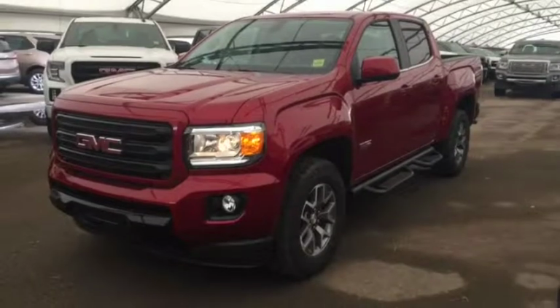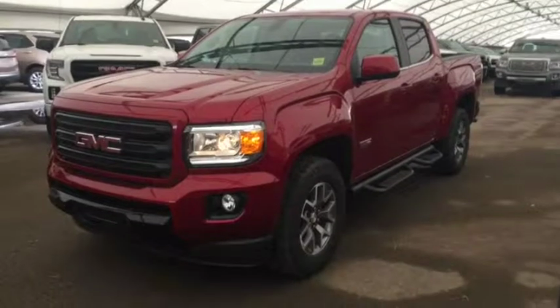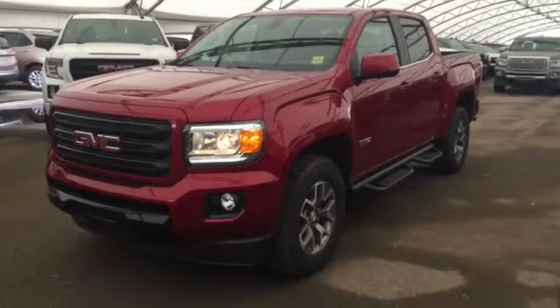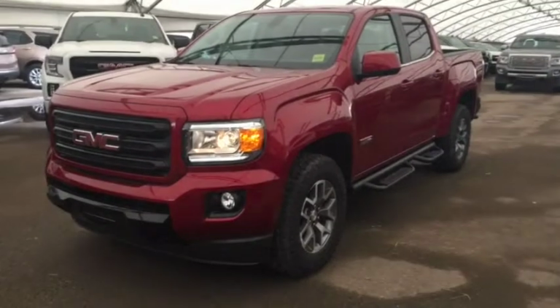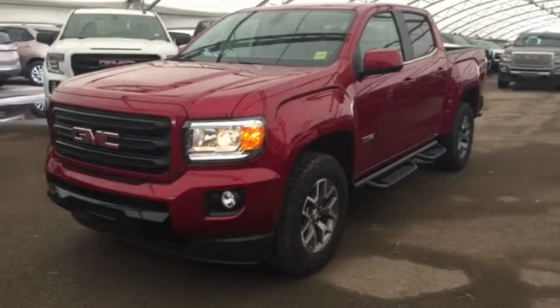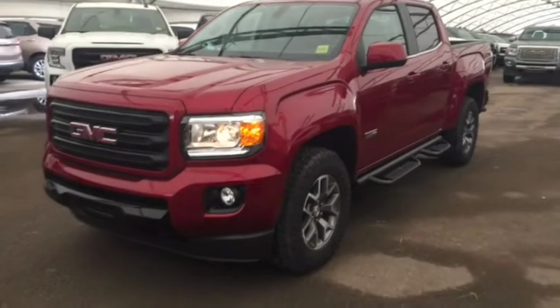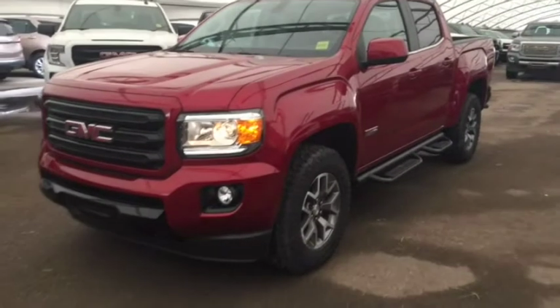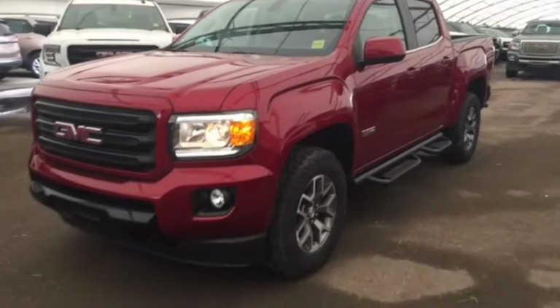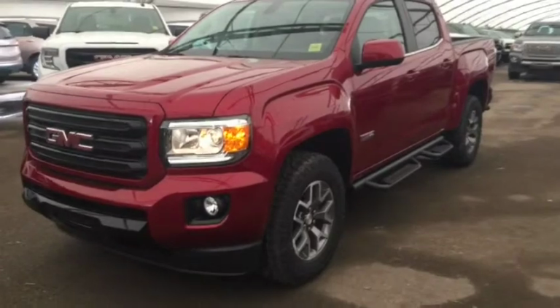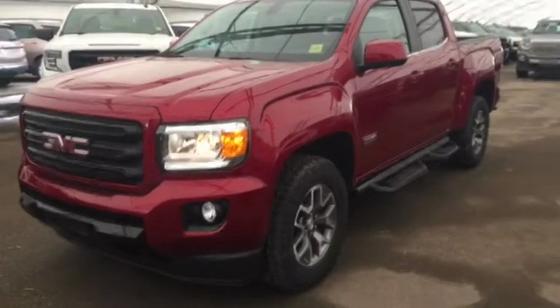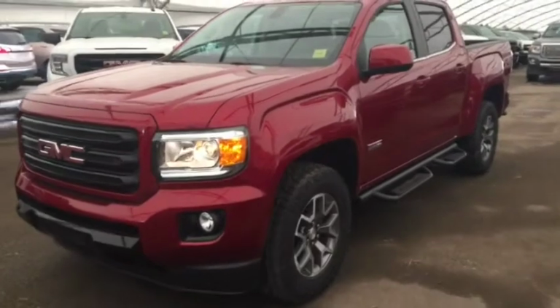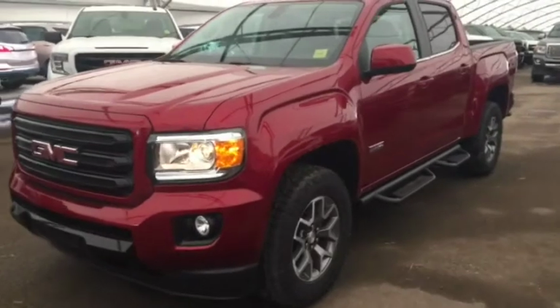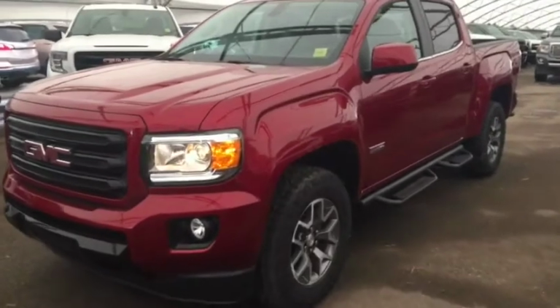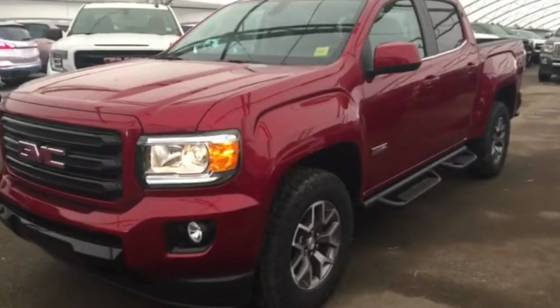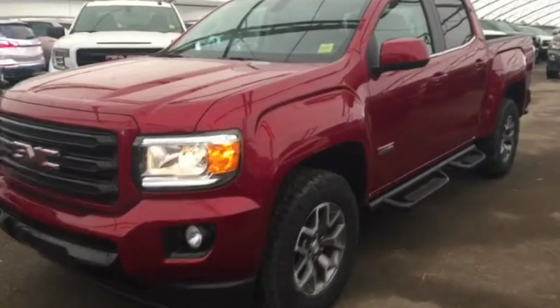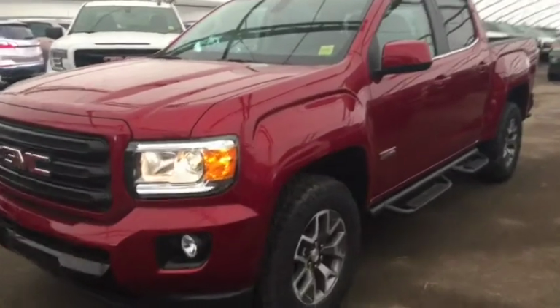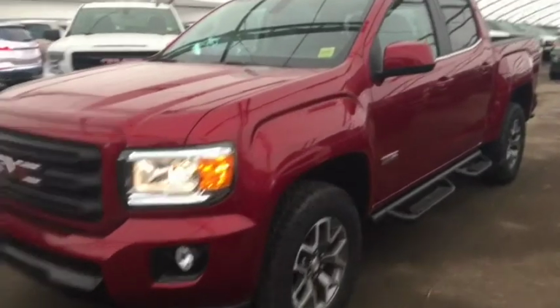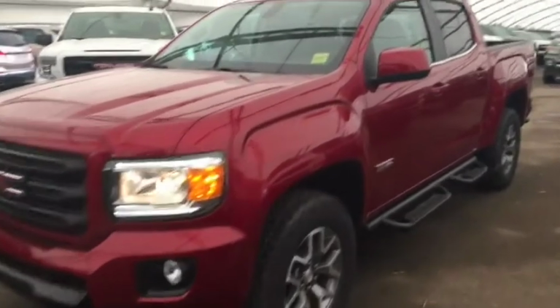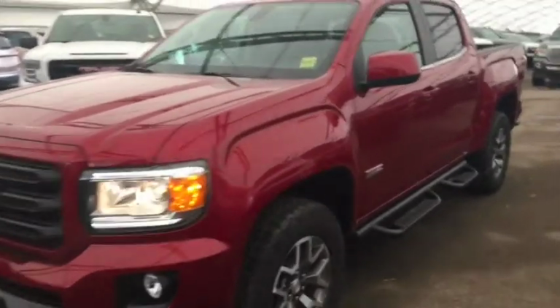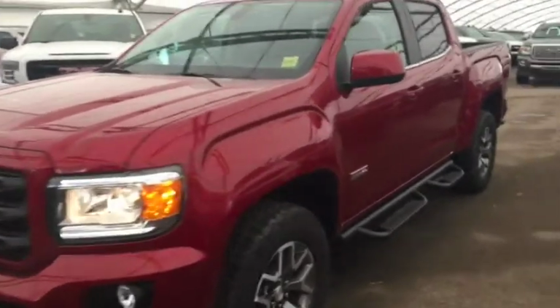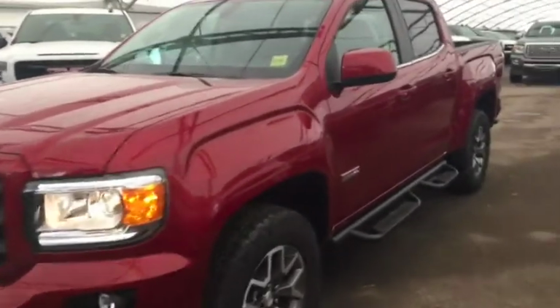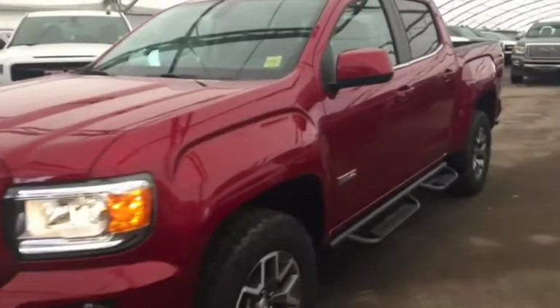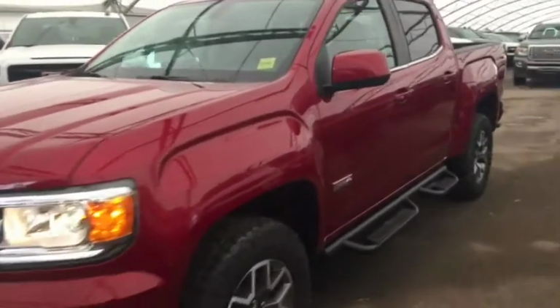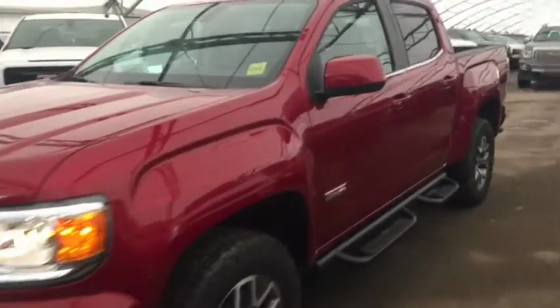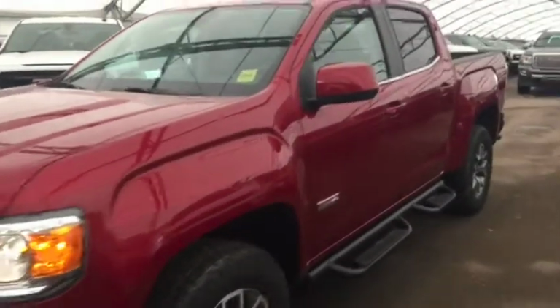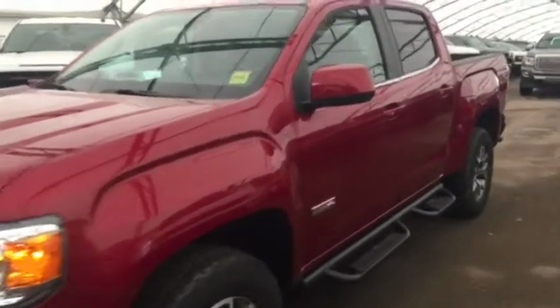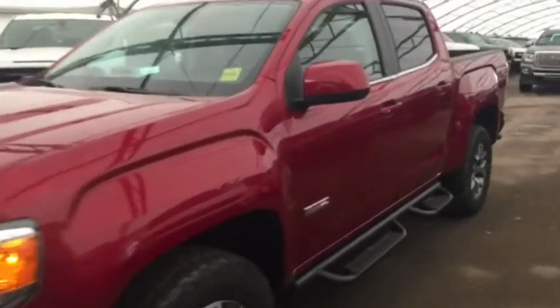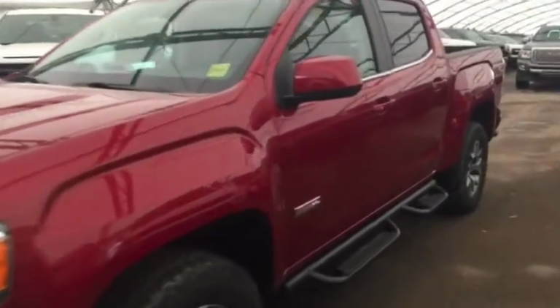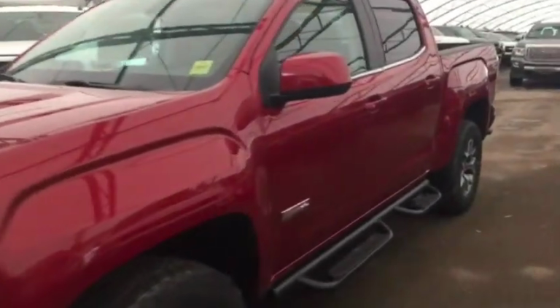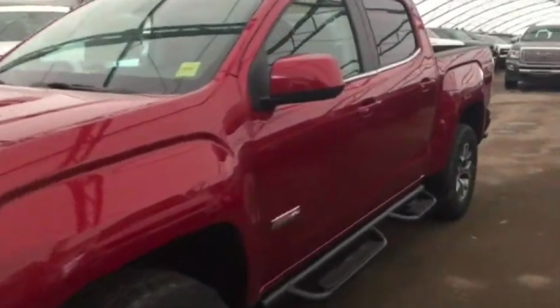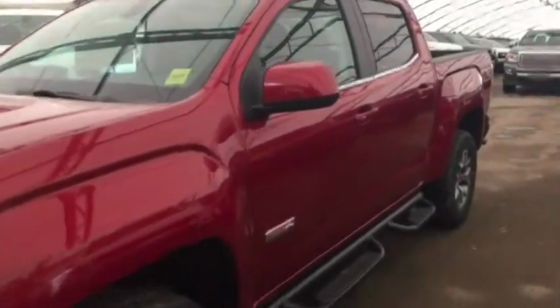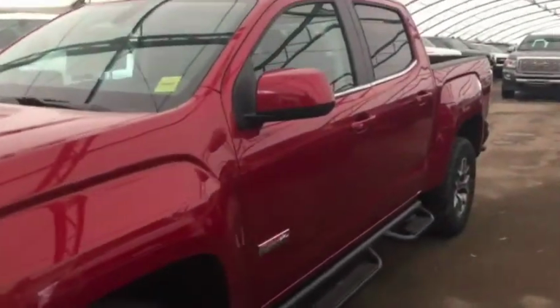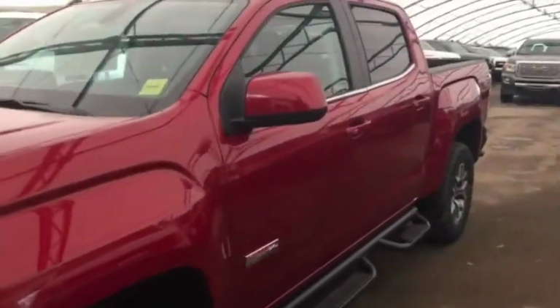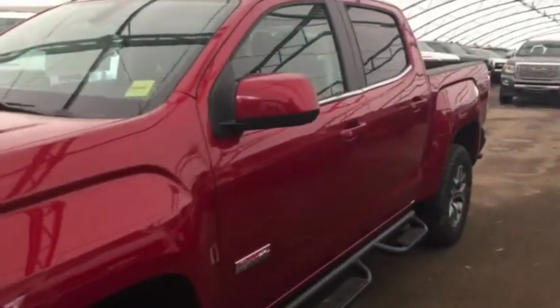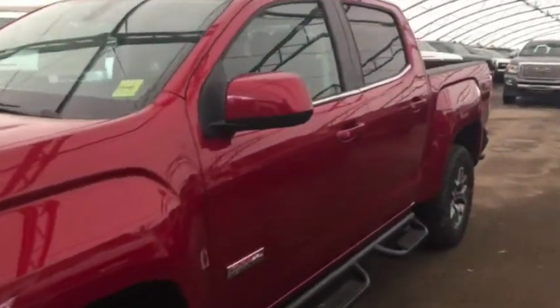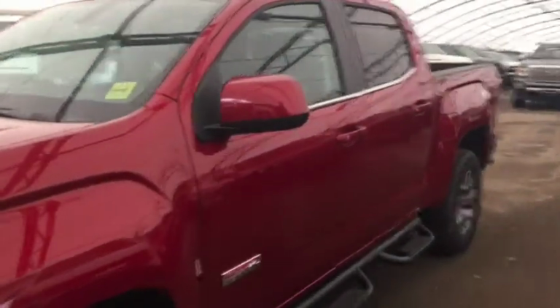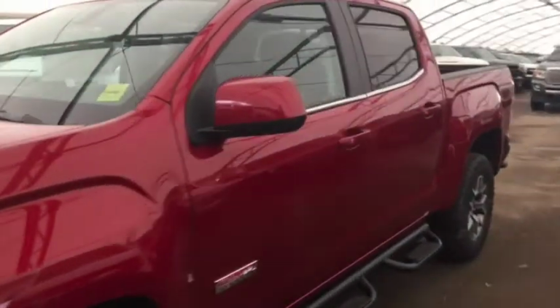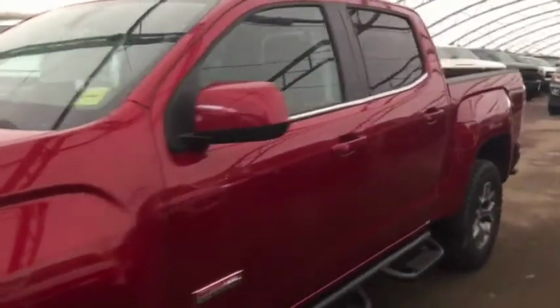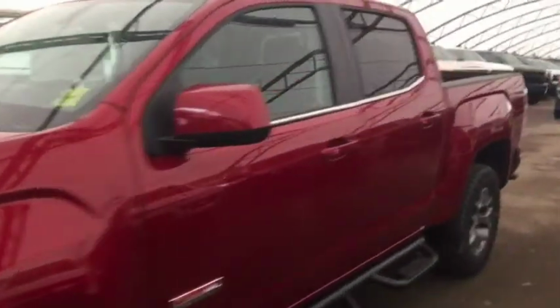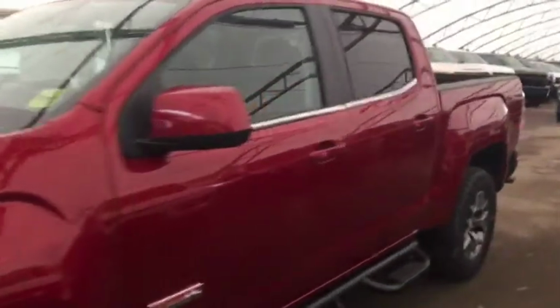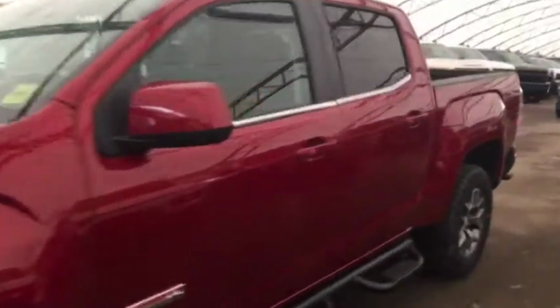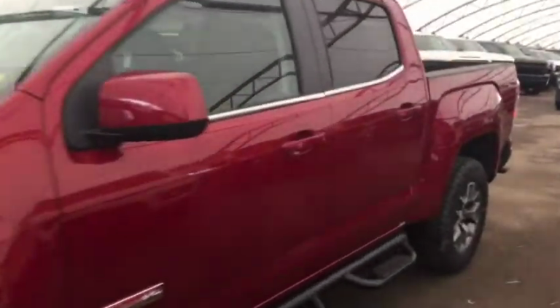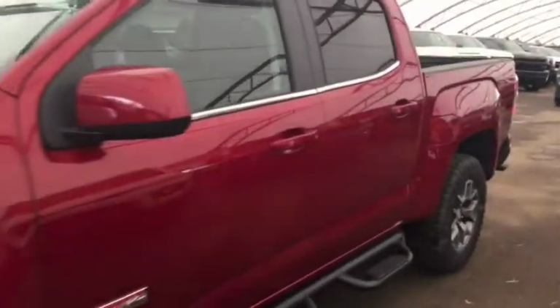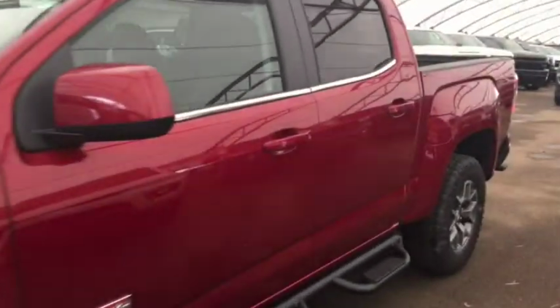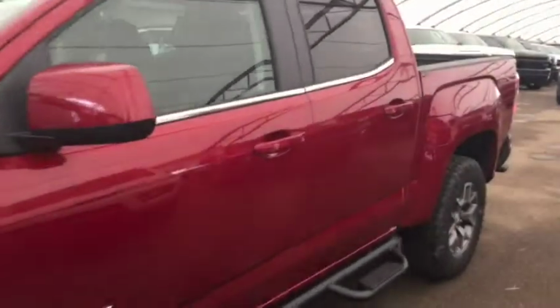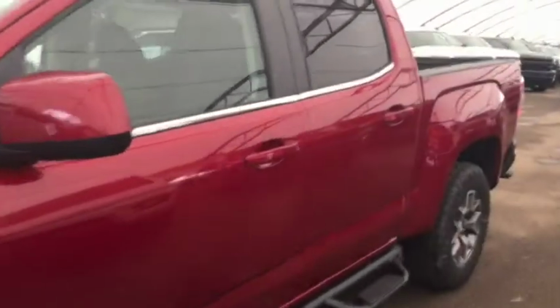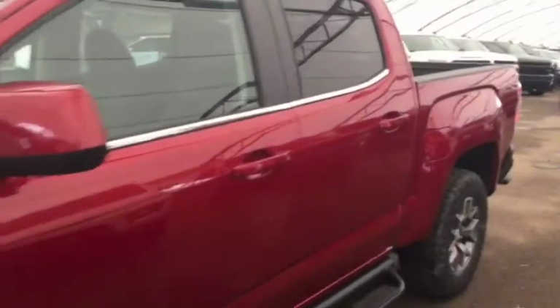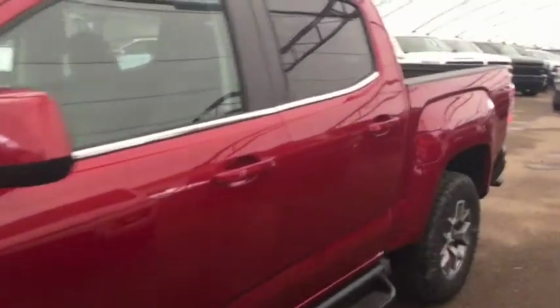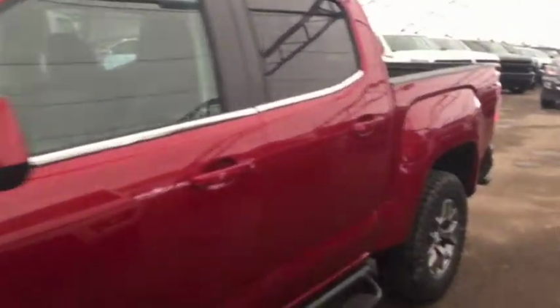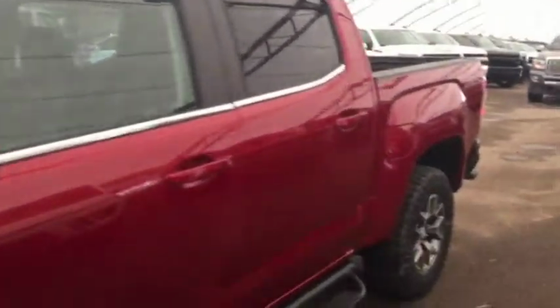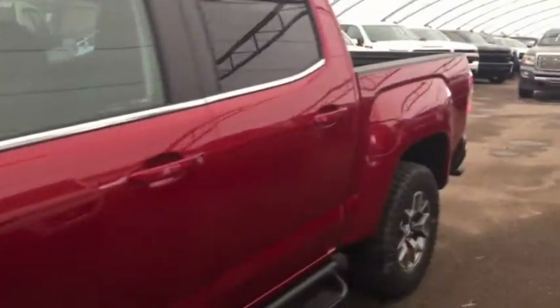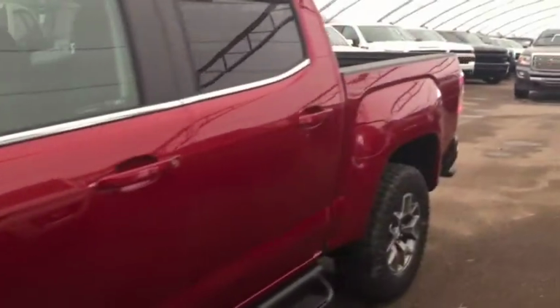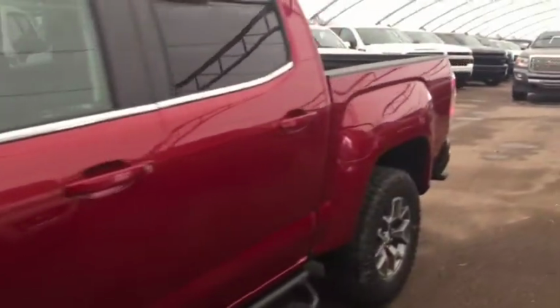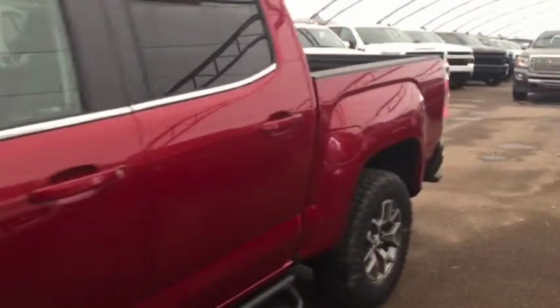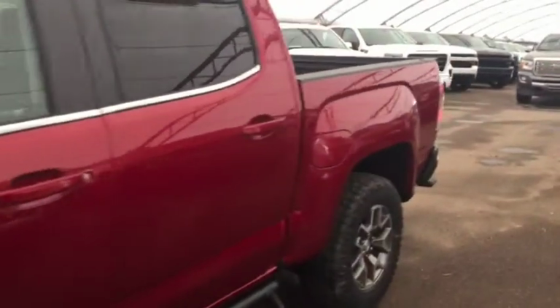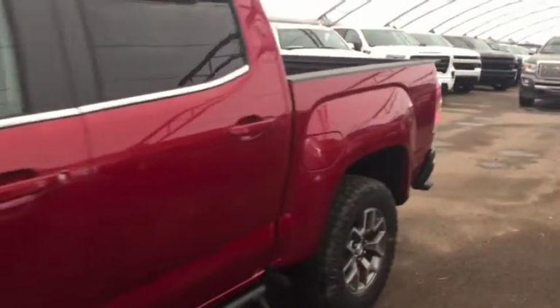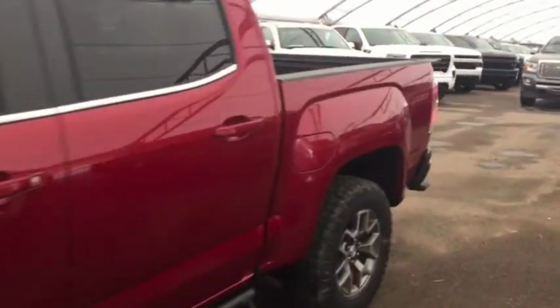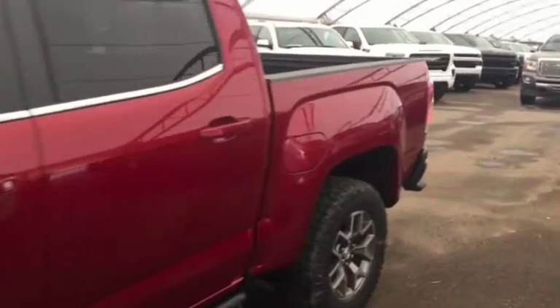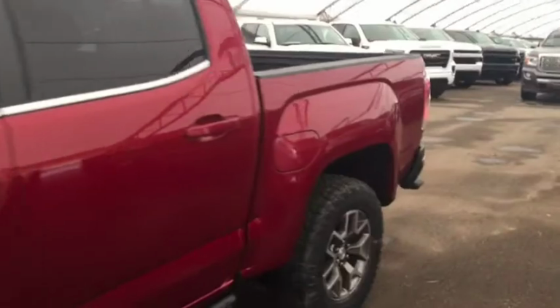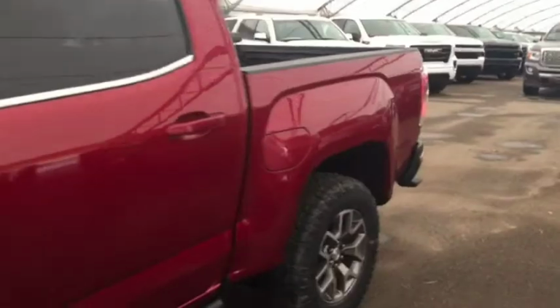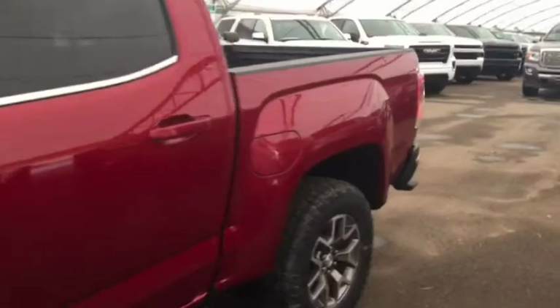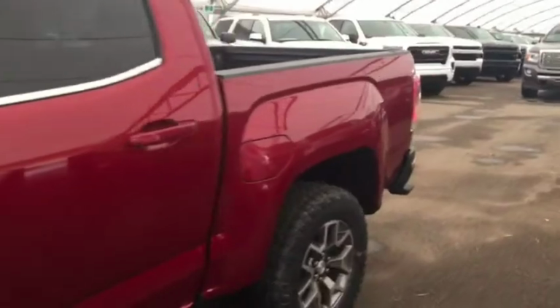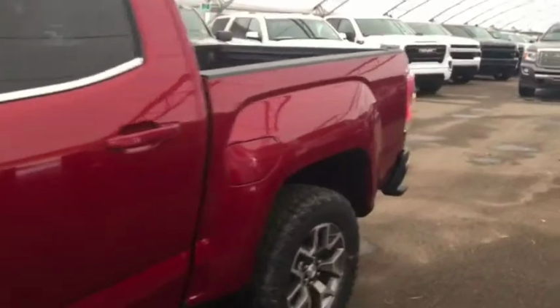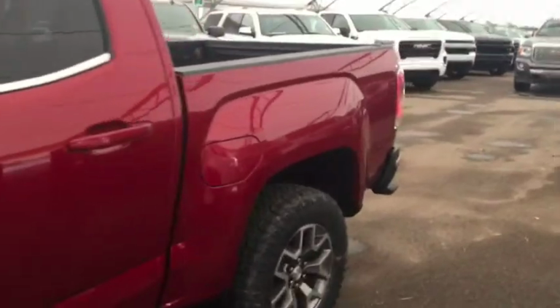Welcome to Davis Chevrolet. This is a 2019 GMC Canyon with the all-terrain package in the color red.